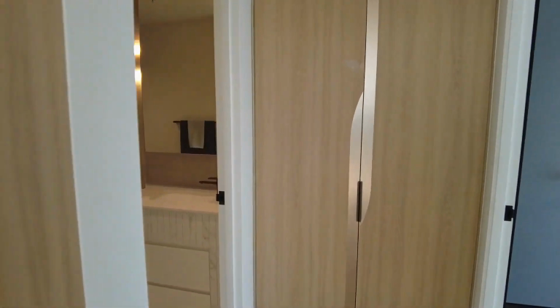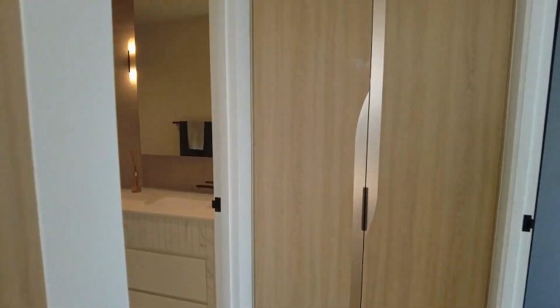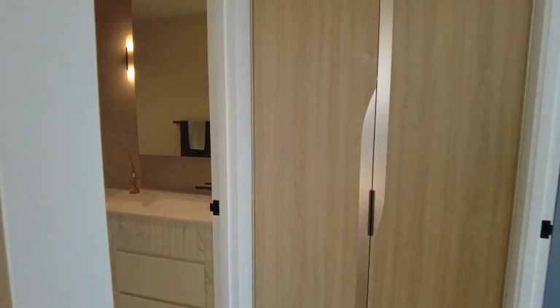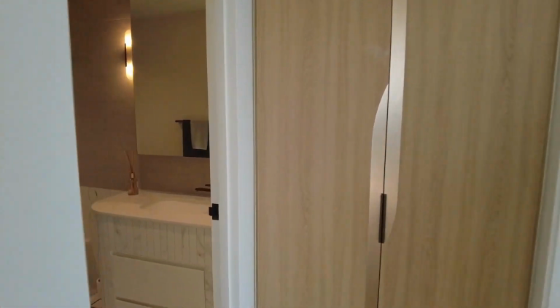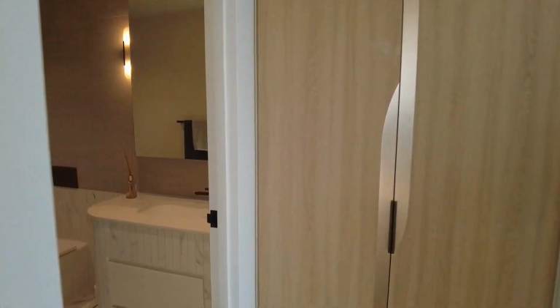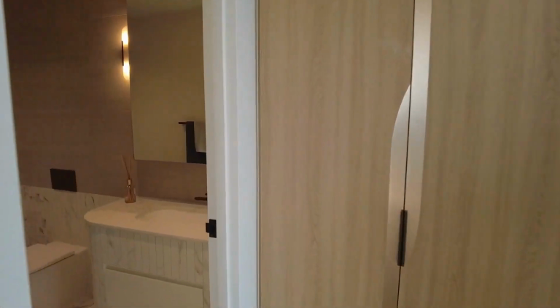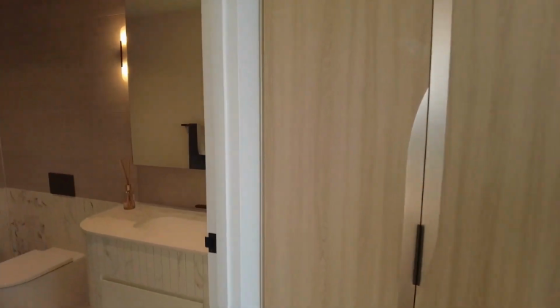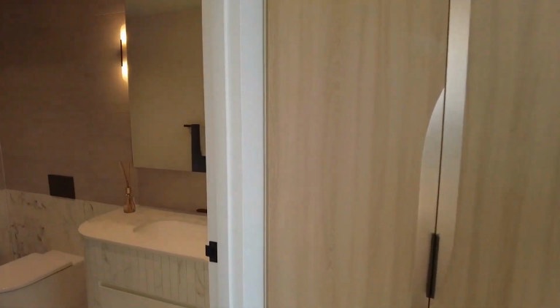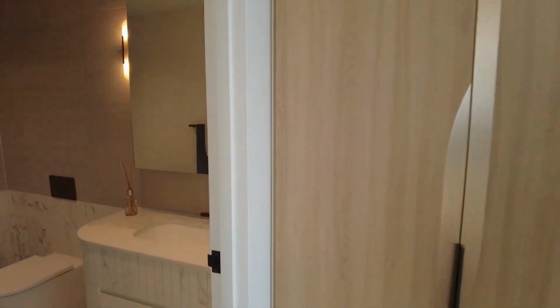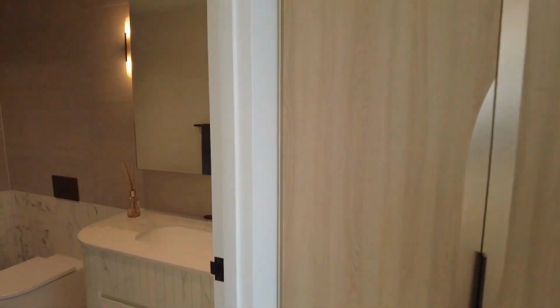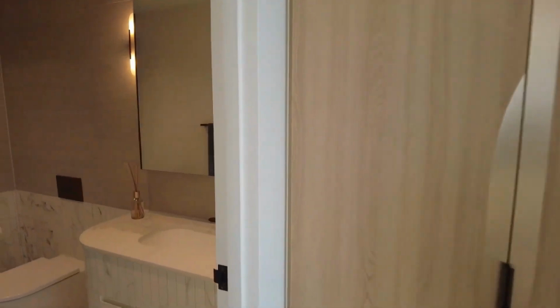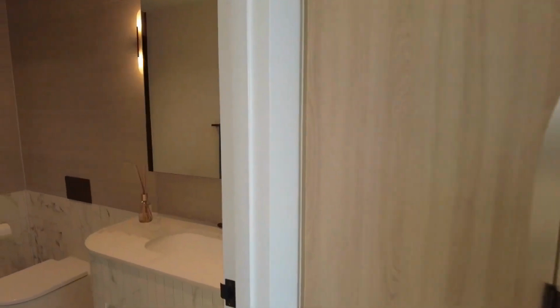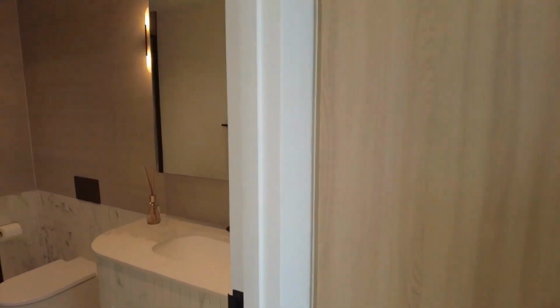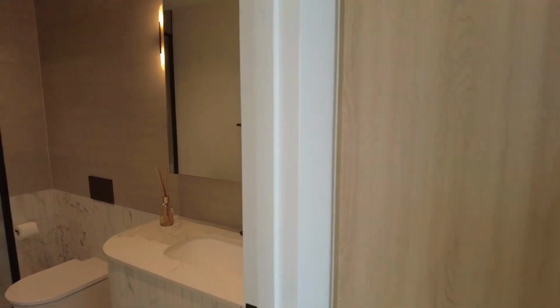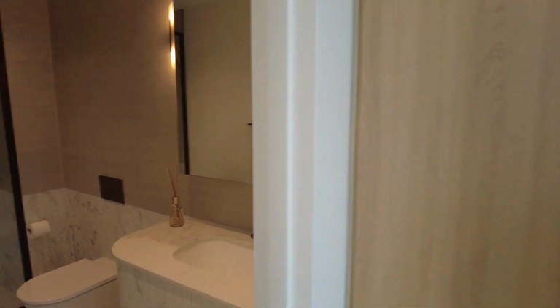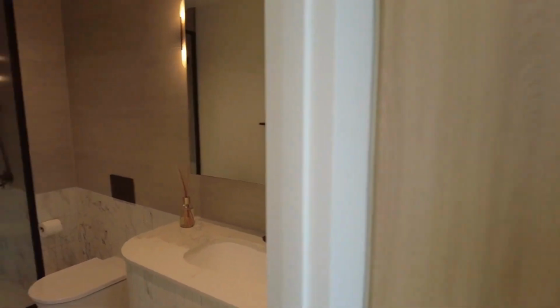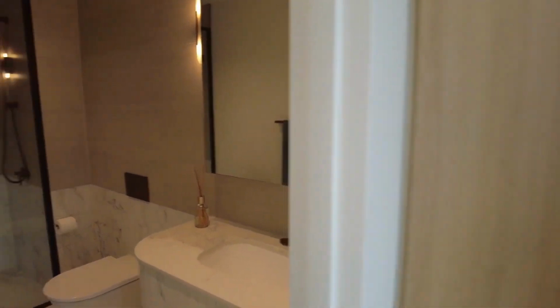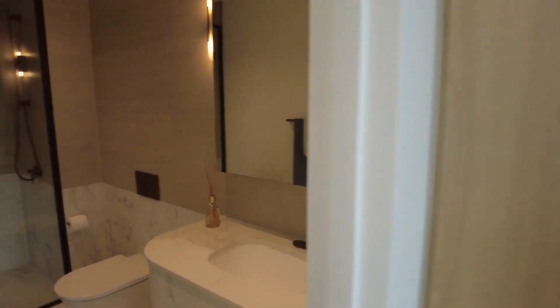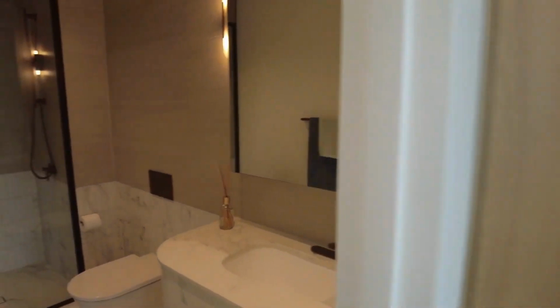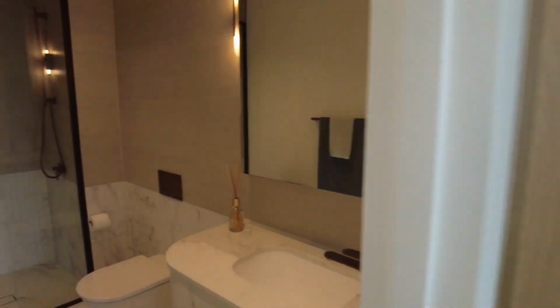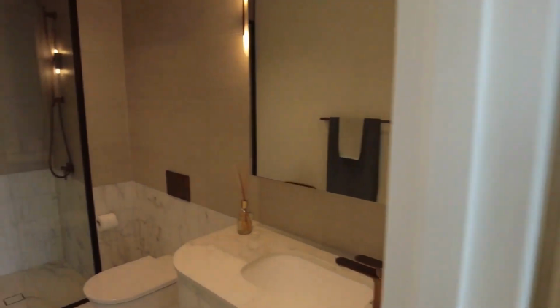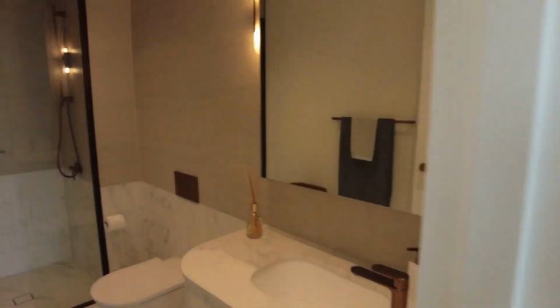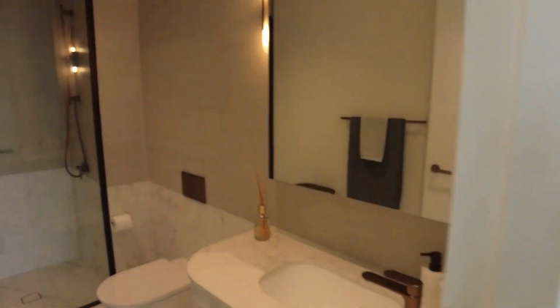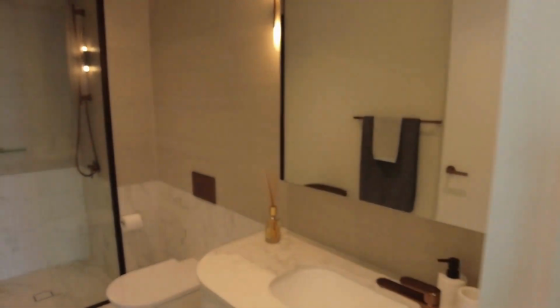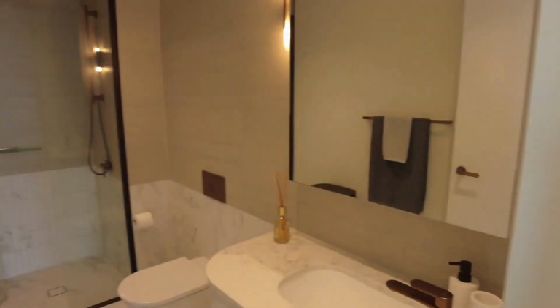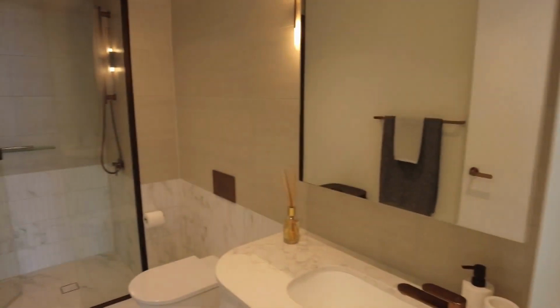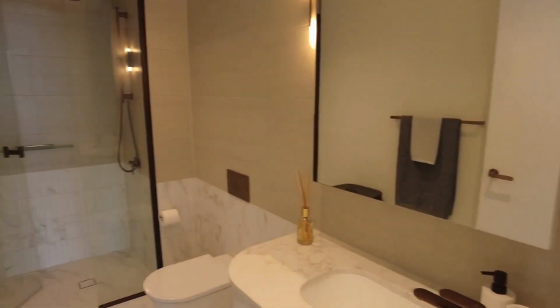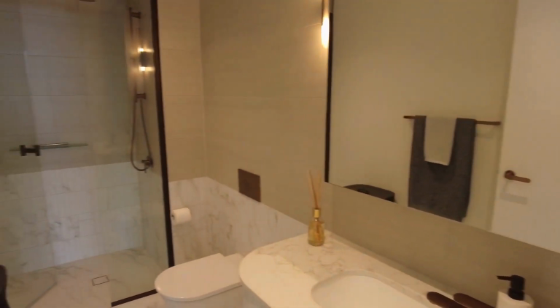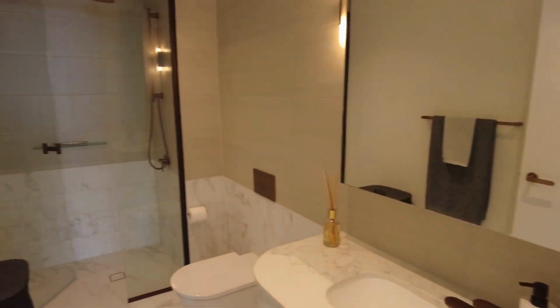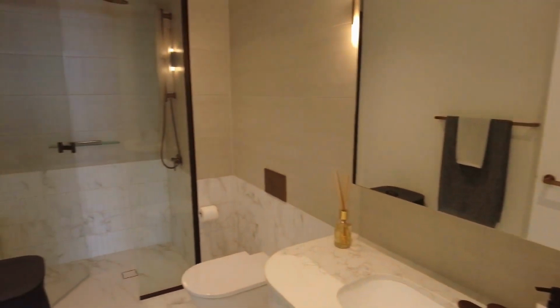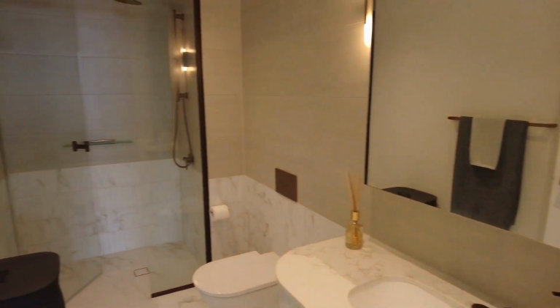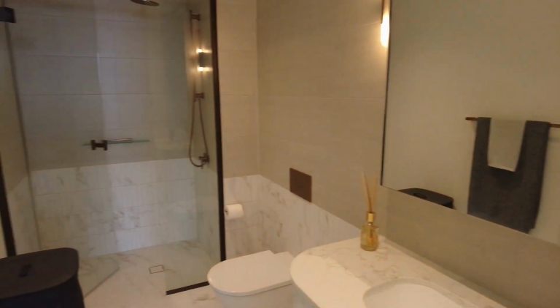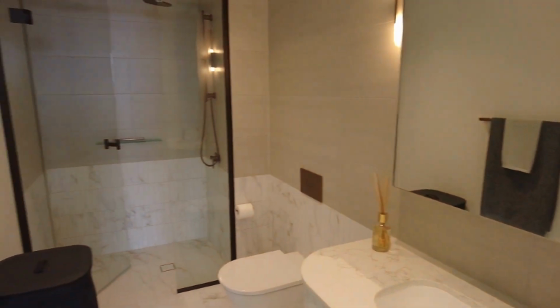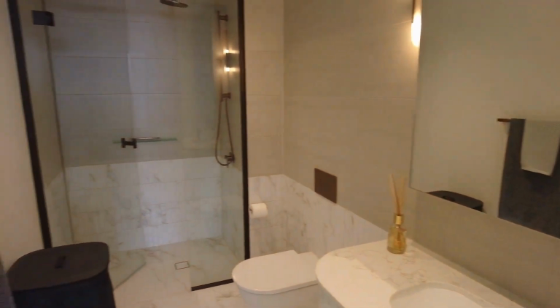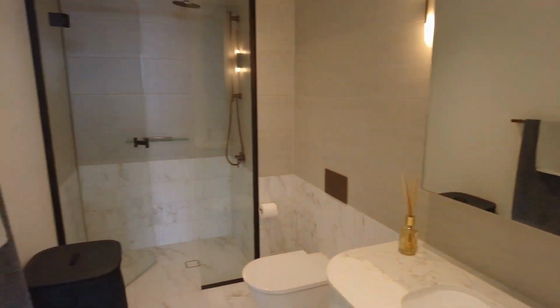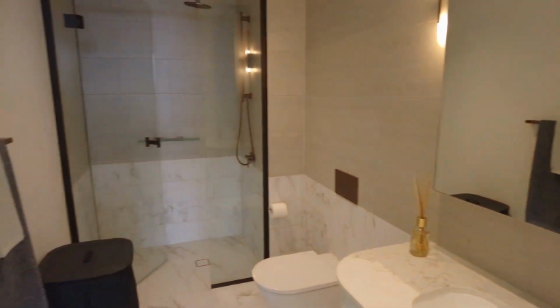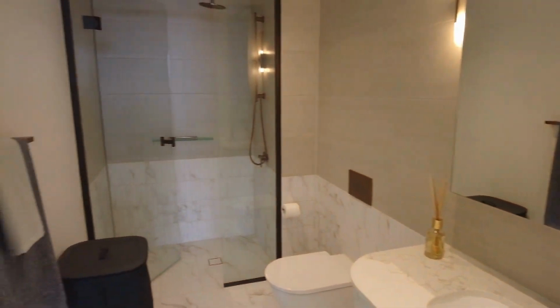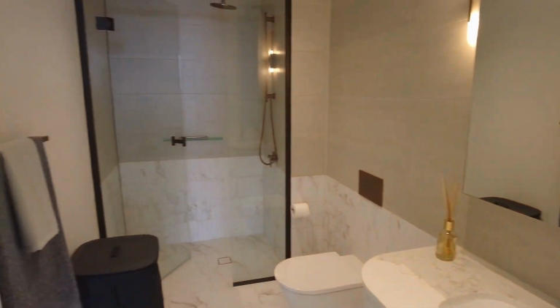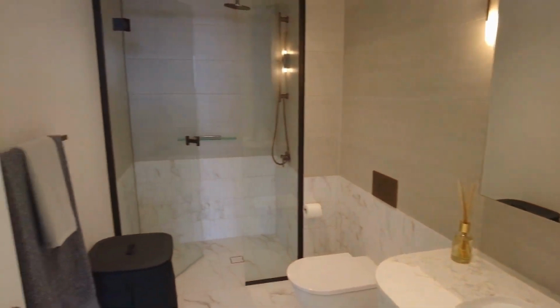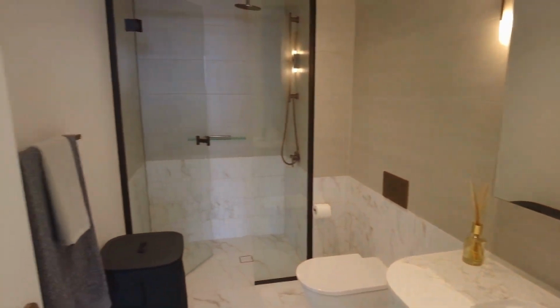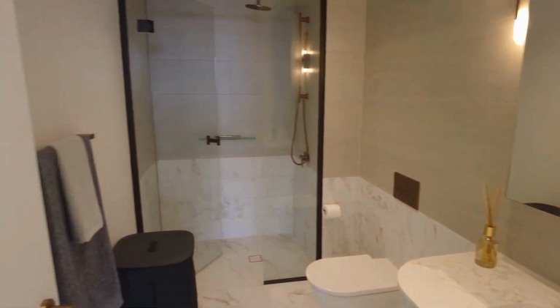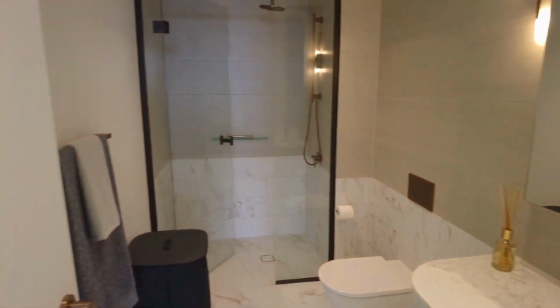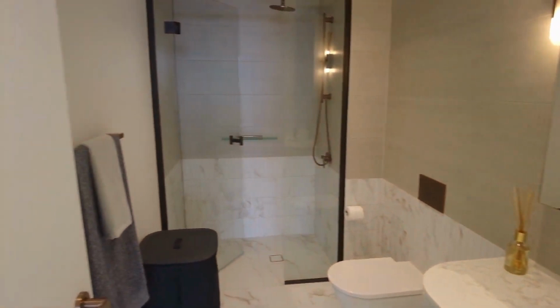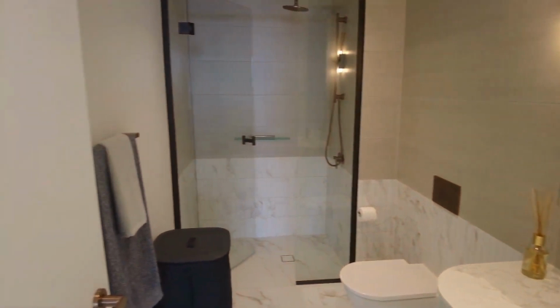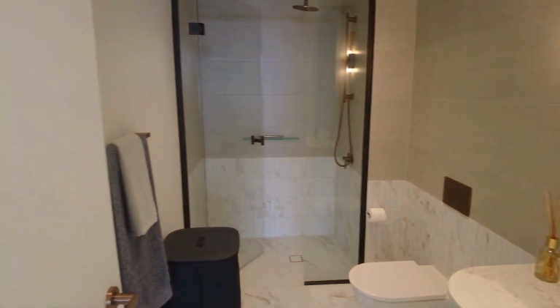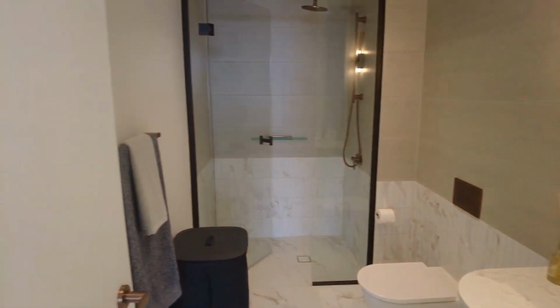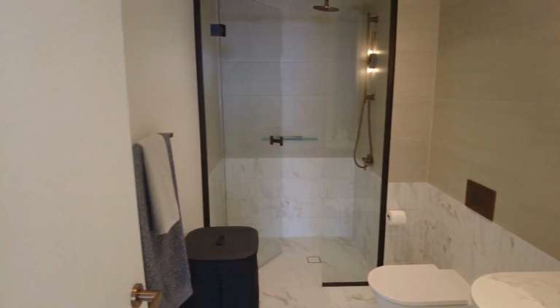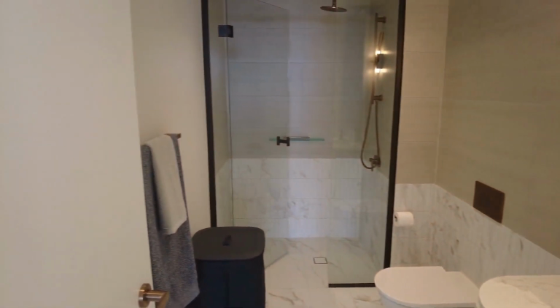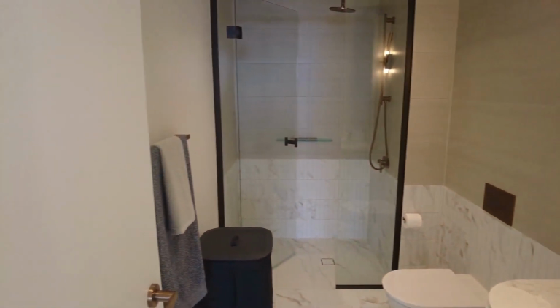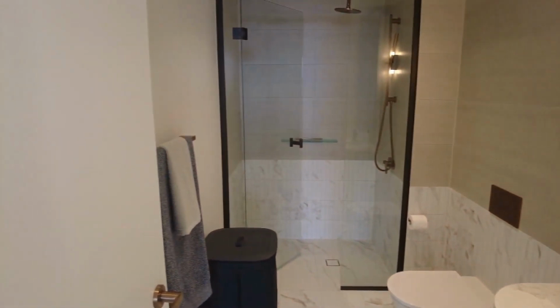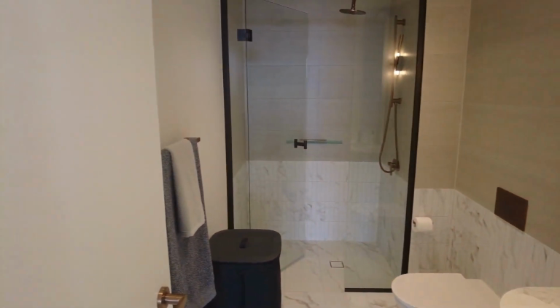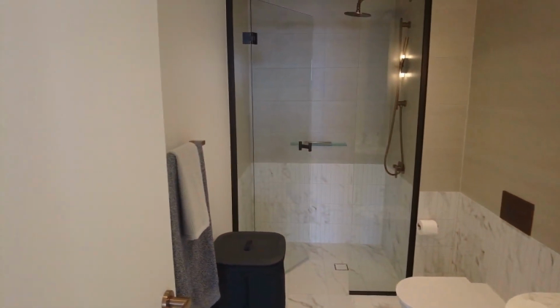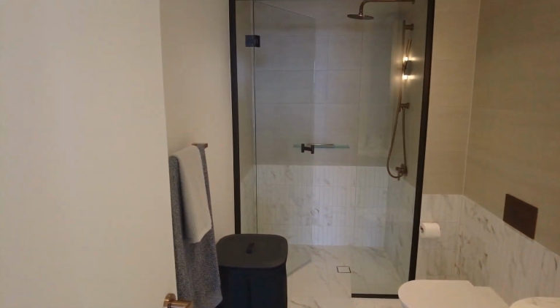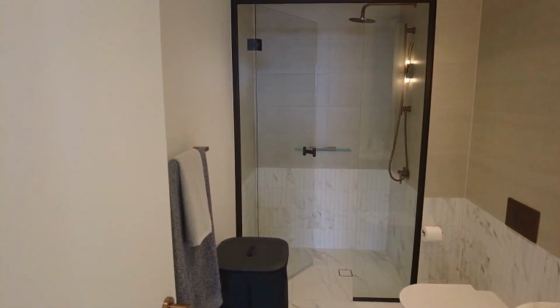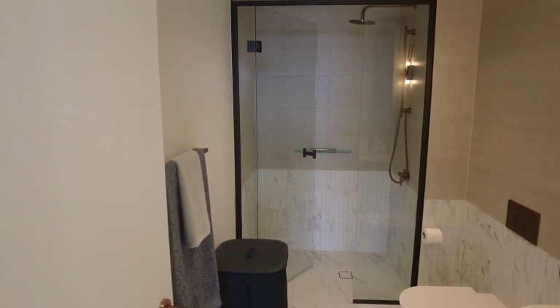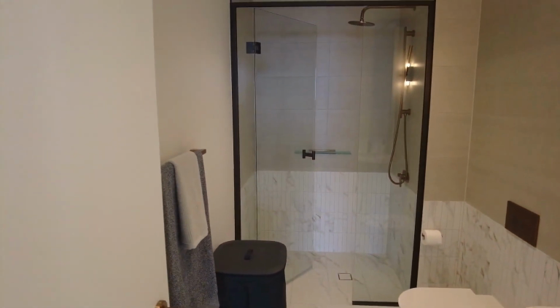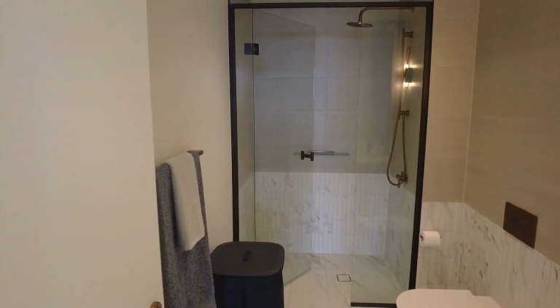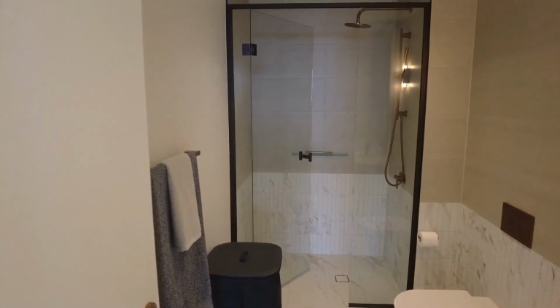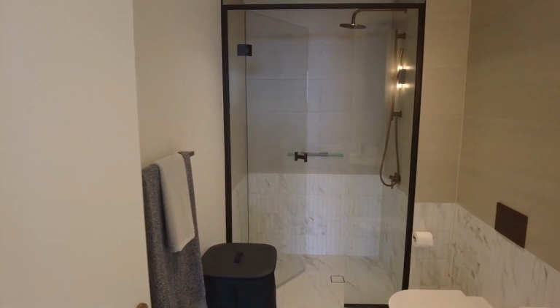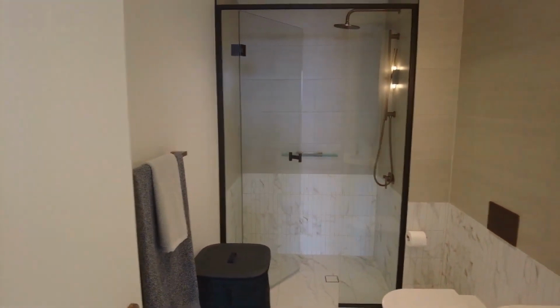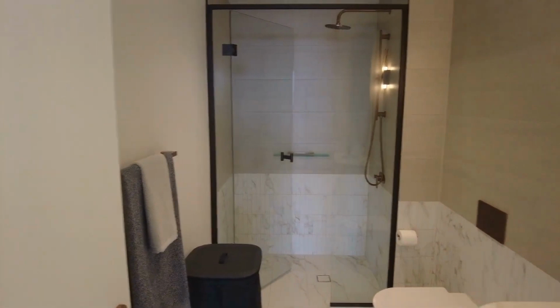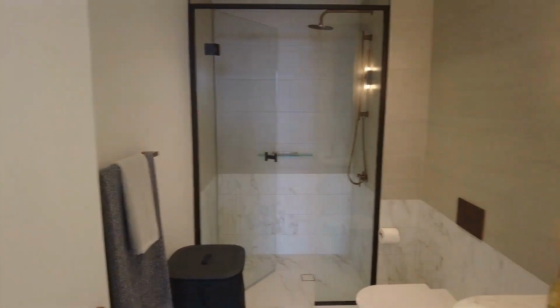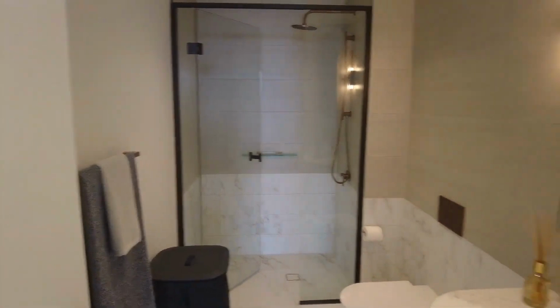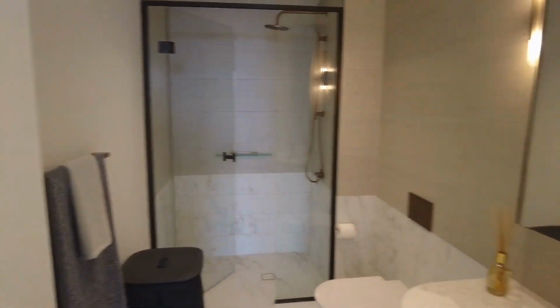Here in the central bathroom, as you can see, beautiful floor-to-ceiling tiles throughout, mirrored vanity and a large rain shower.